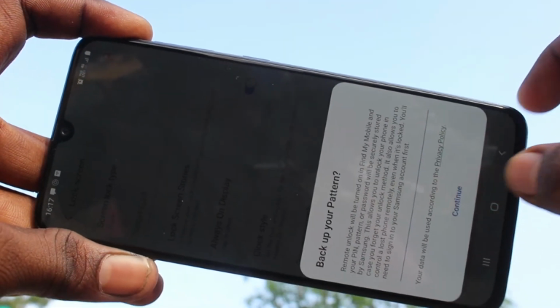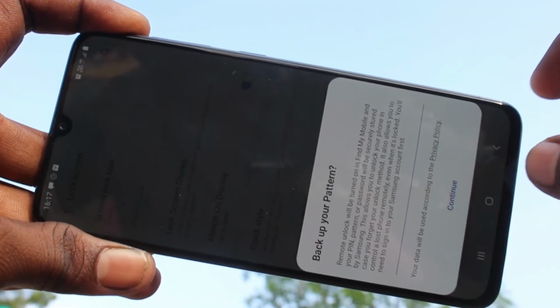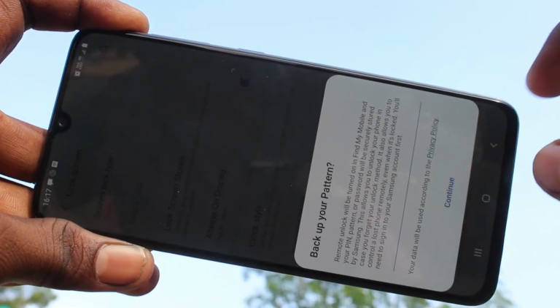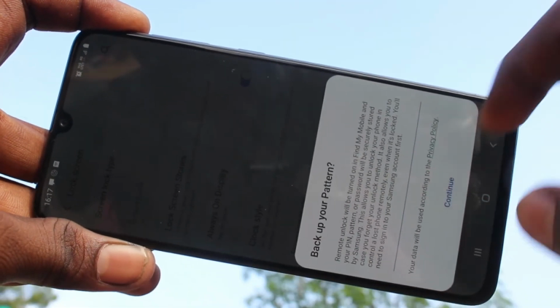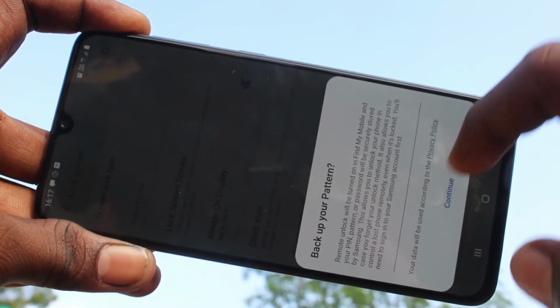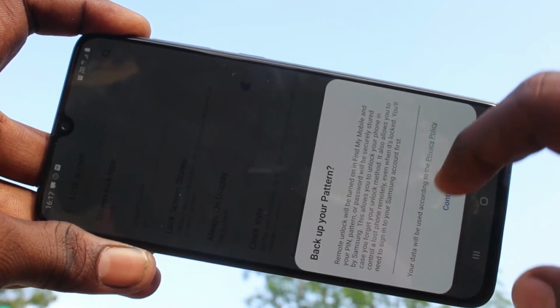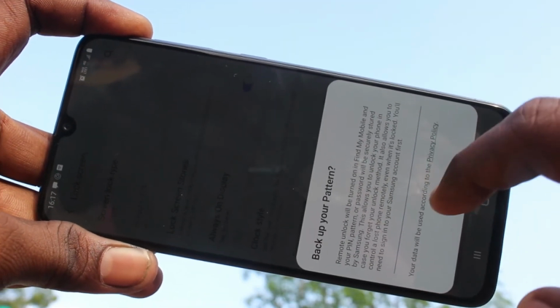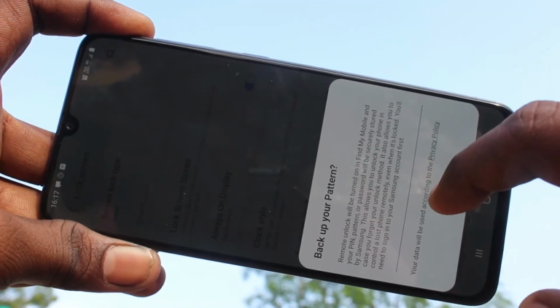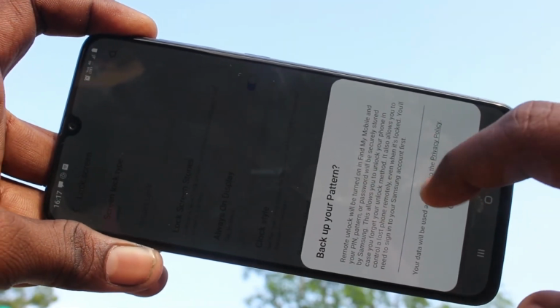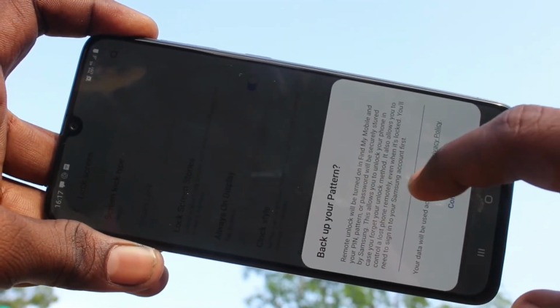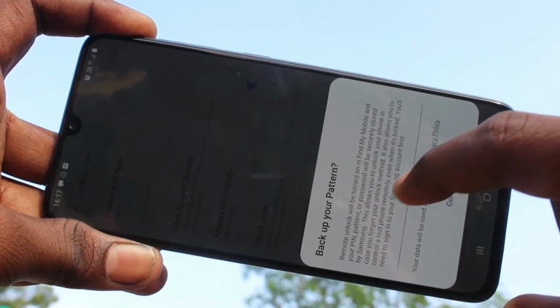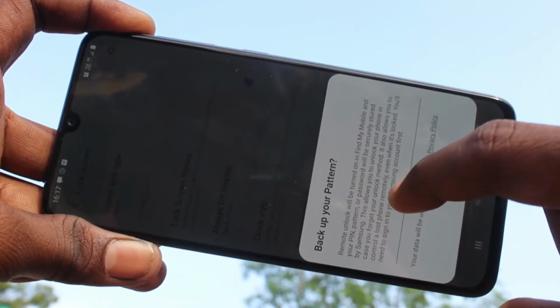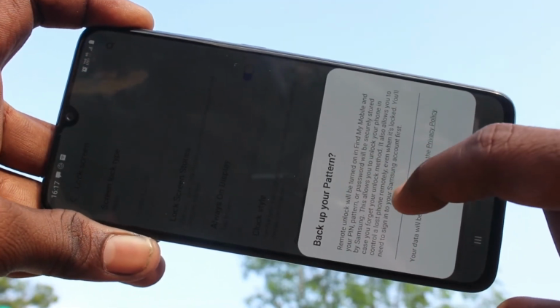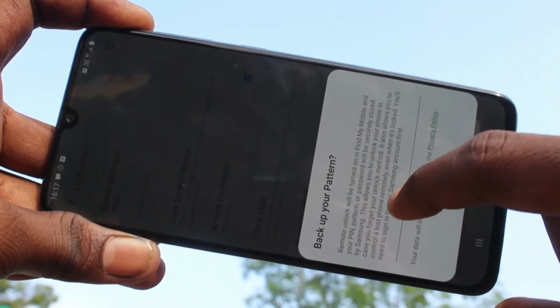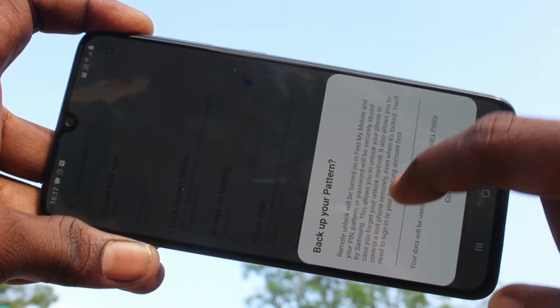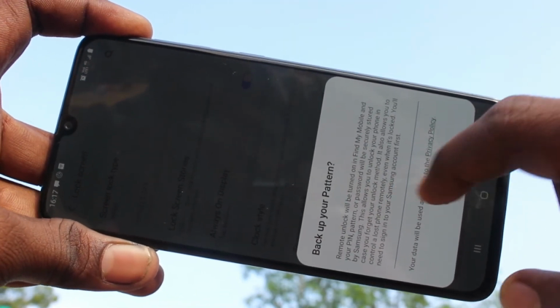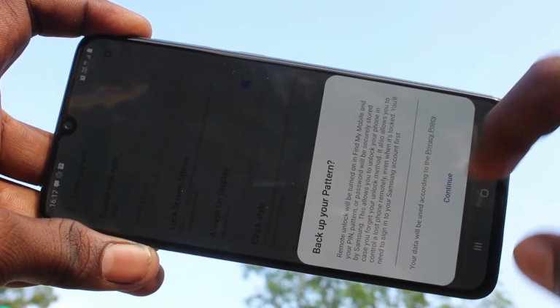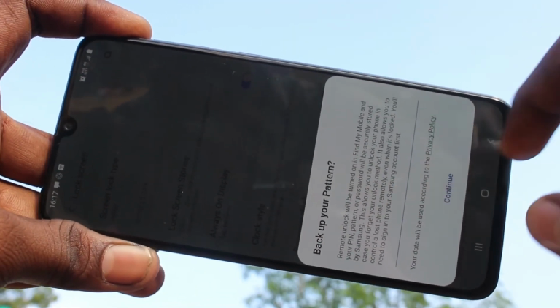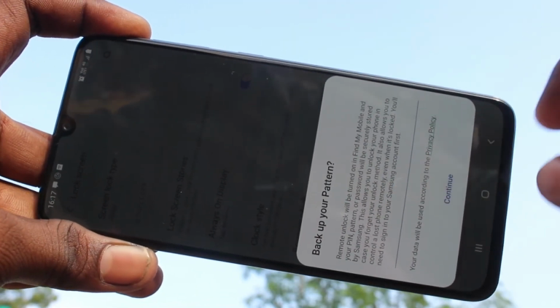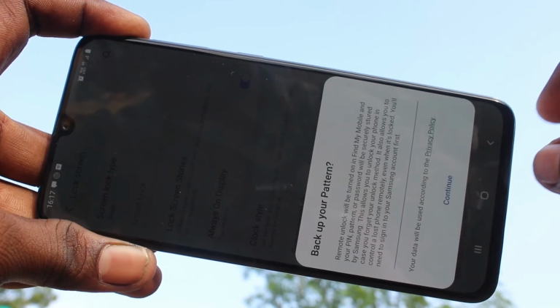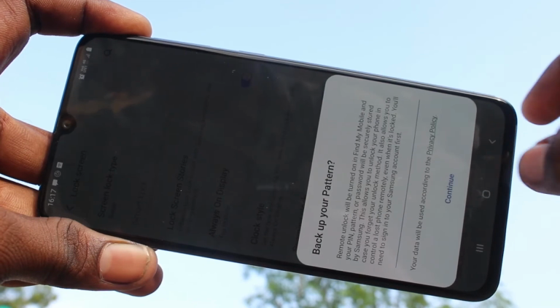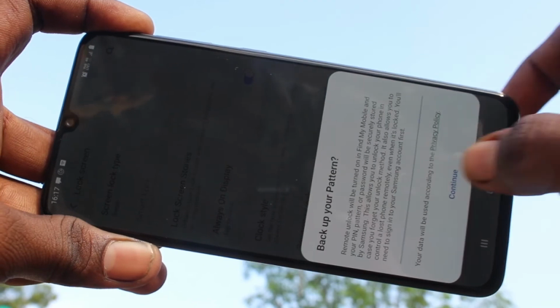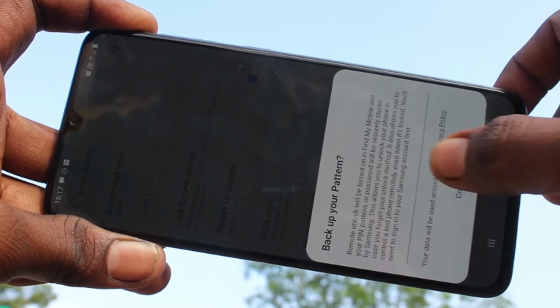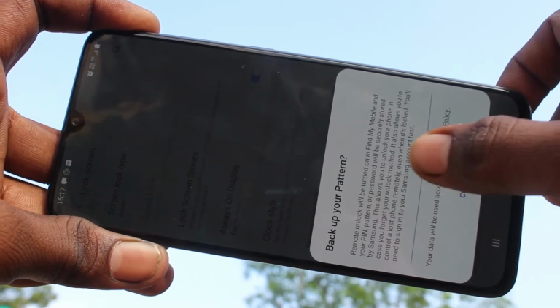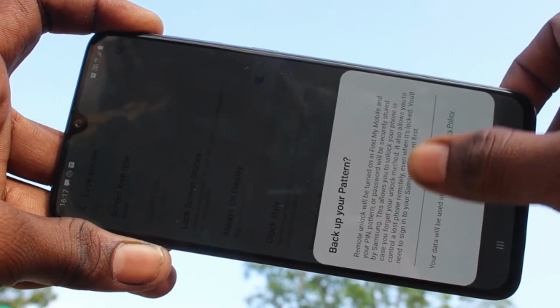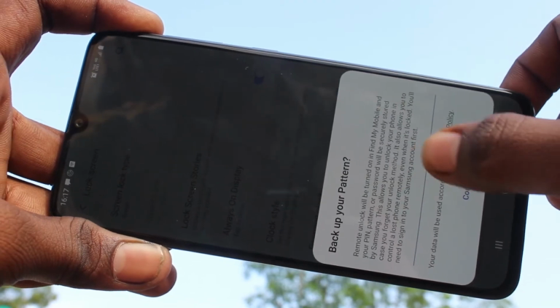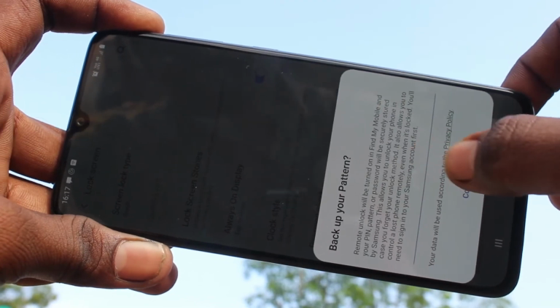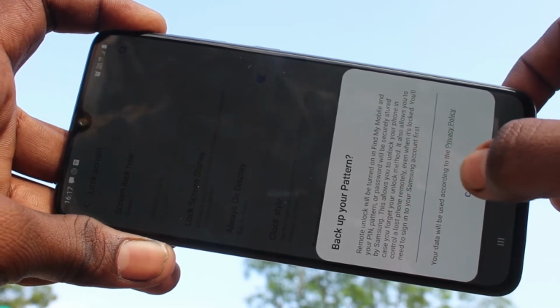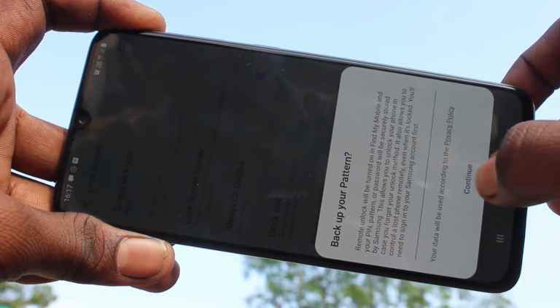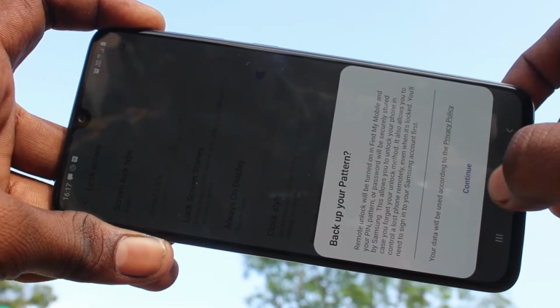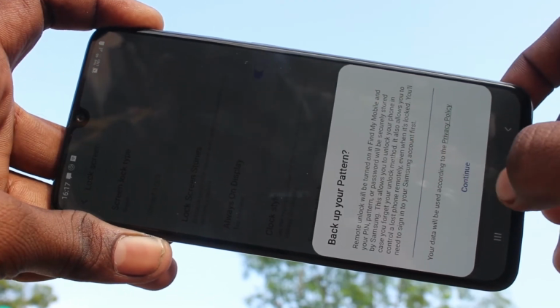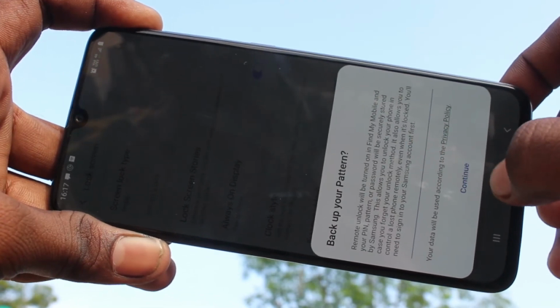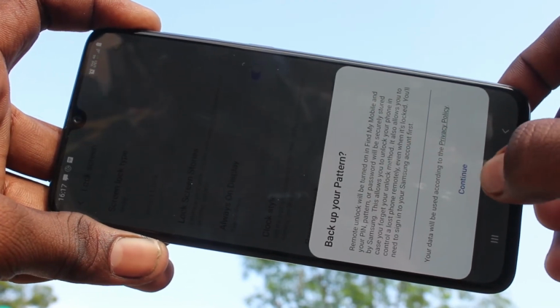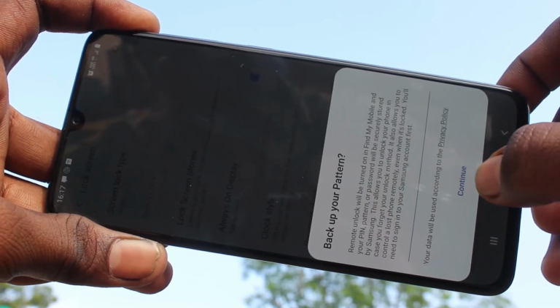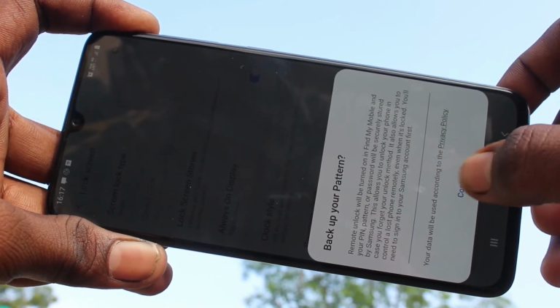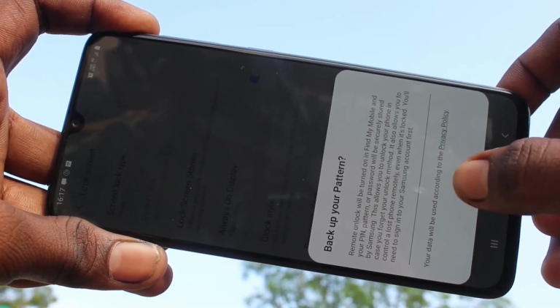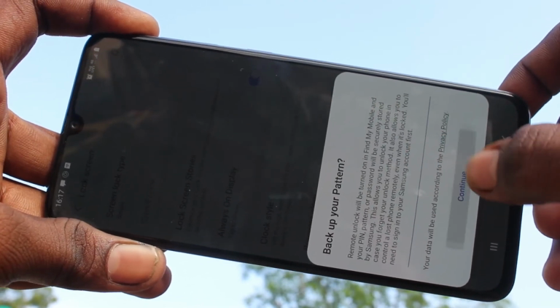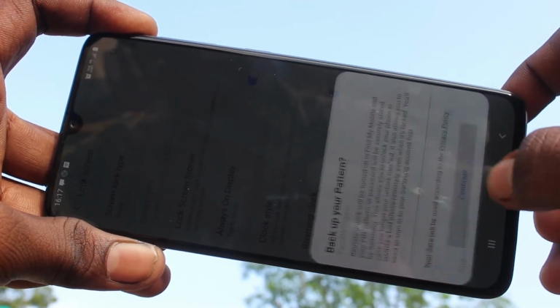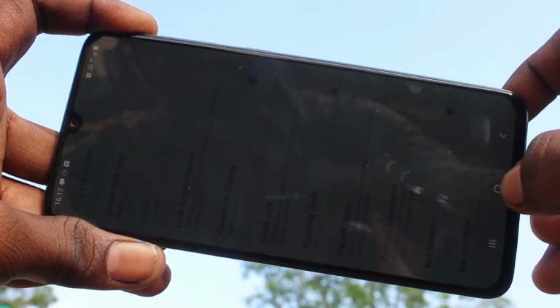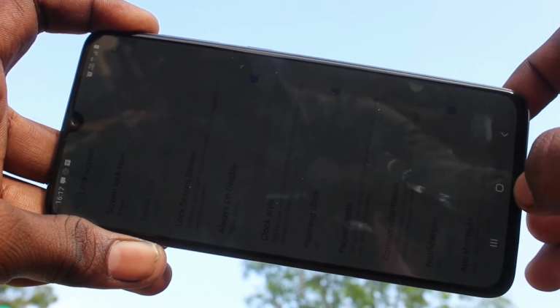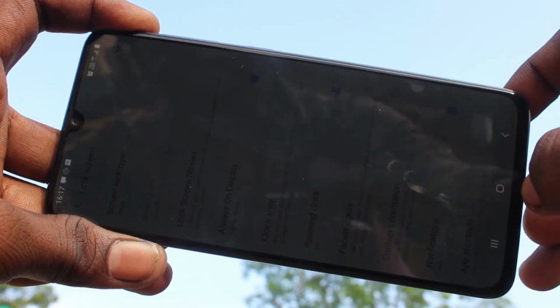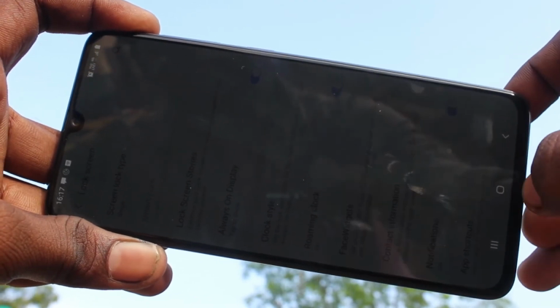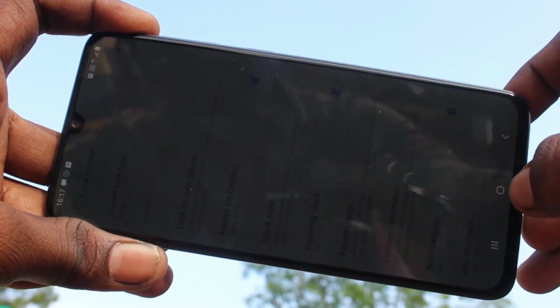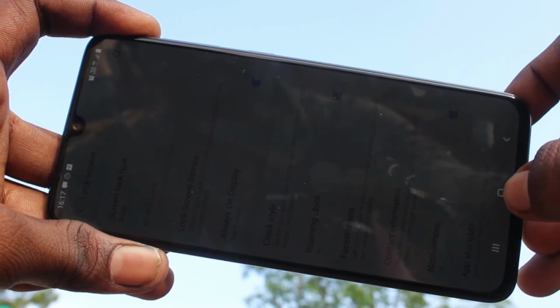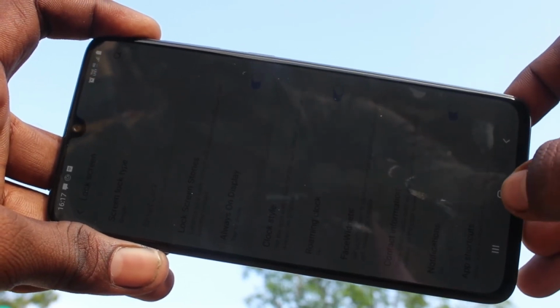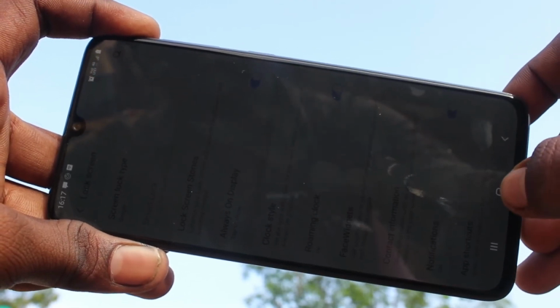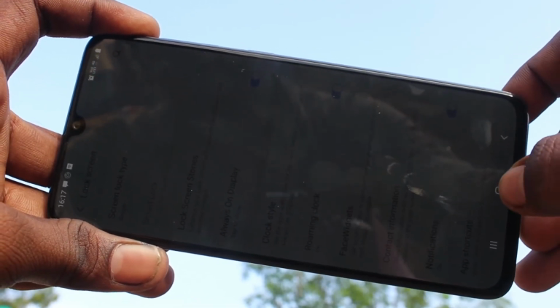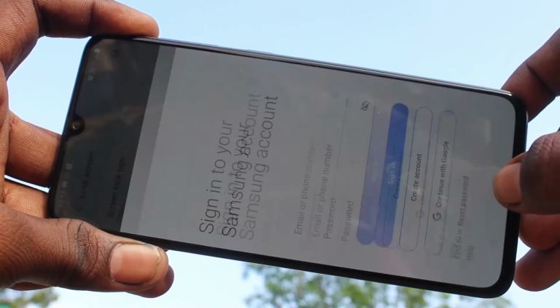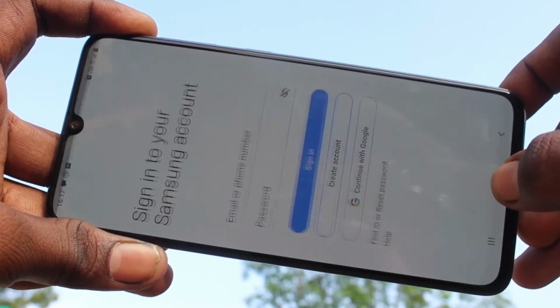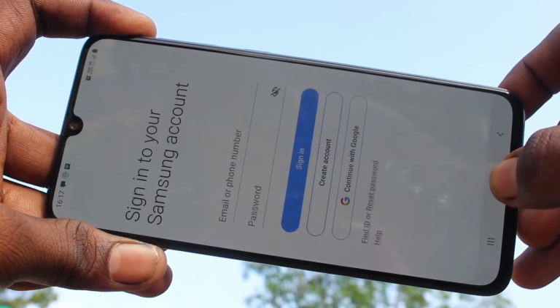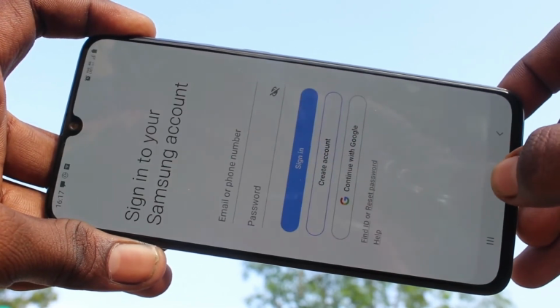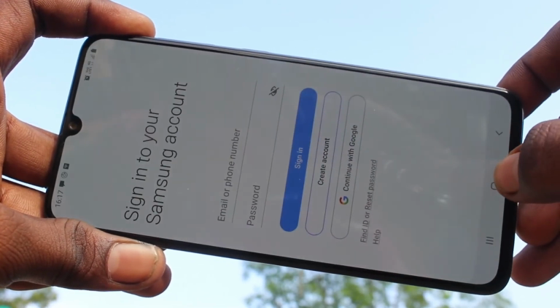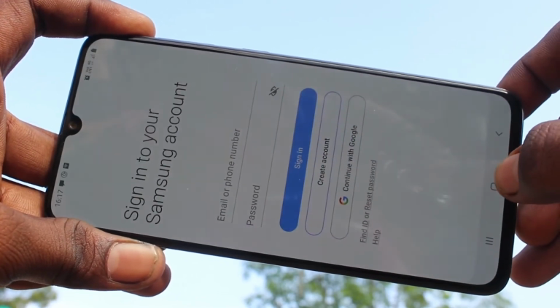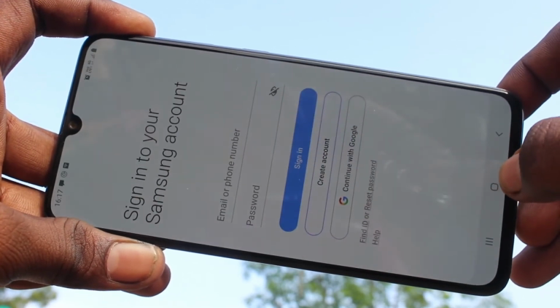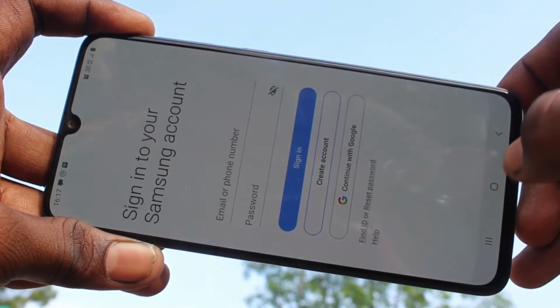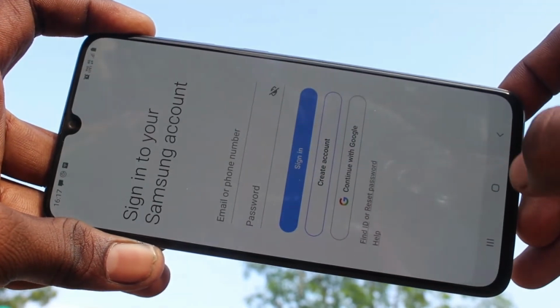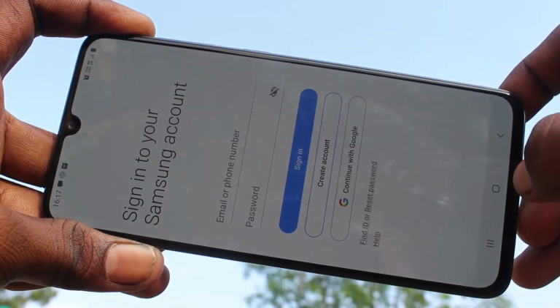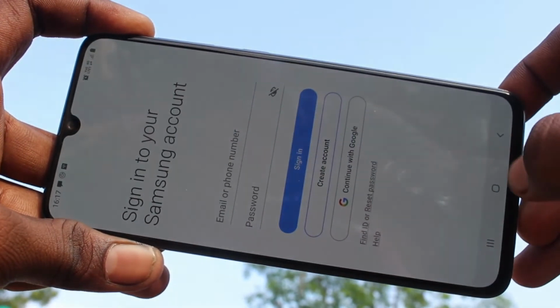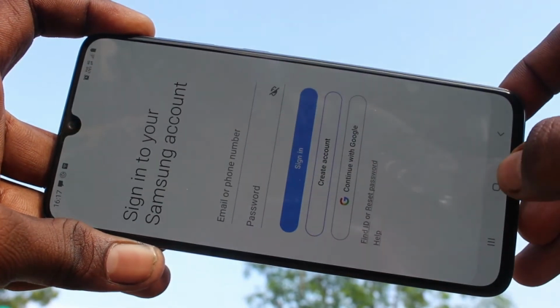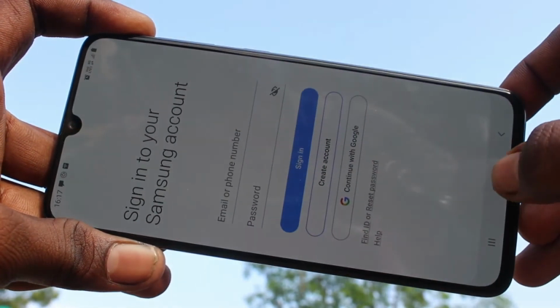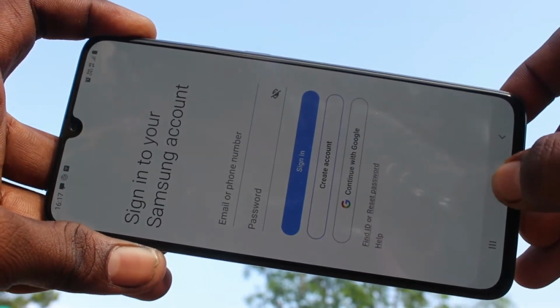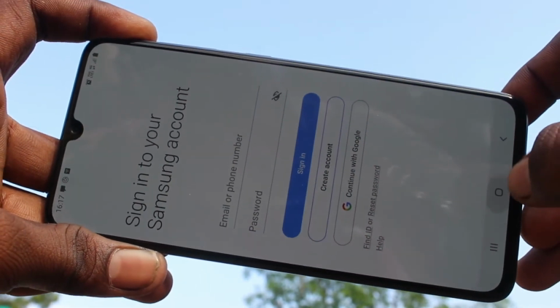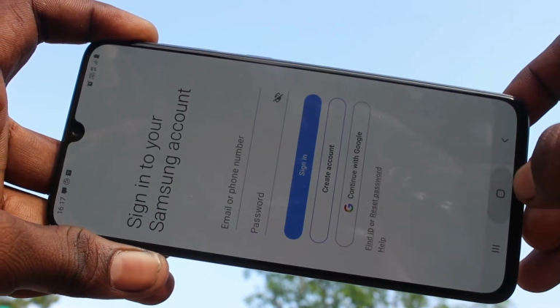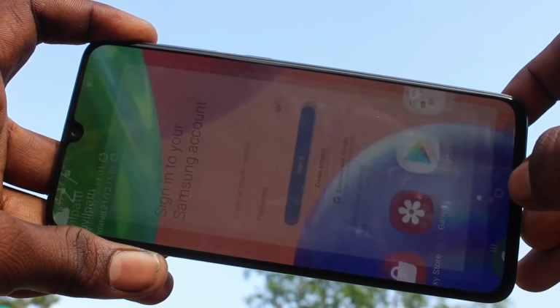Add your email address here to back up your pattern, otherwise click continue and go to home screen.